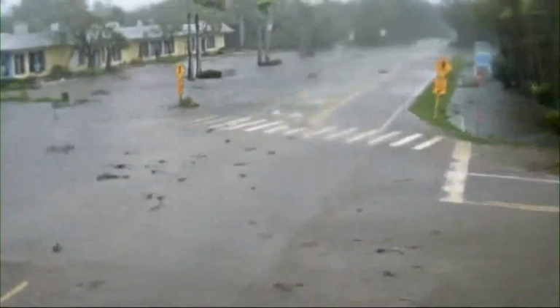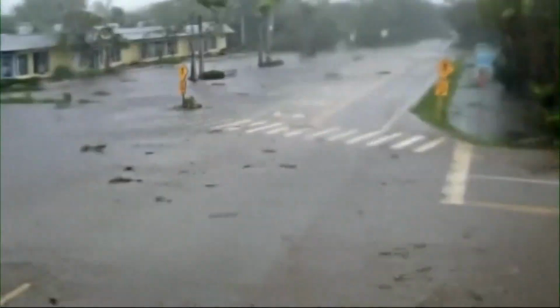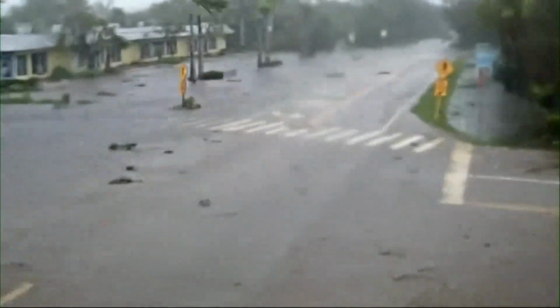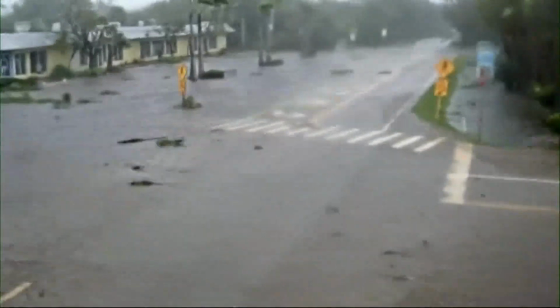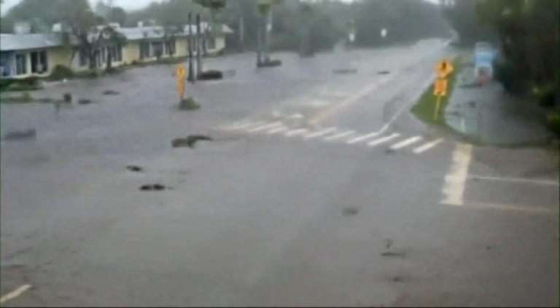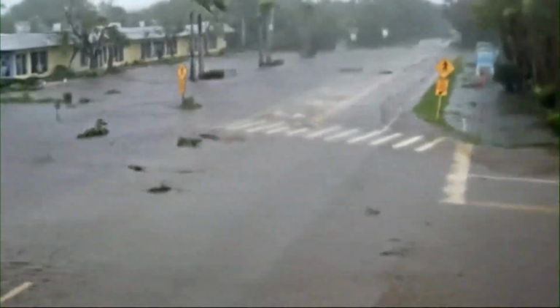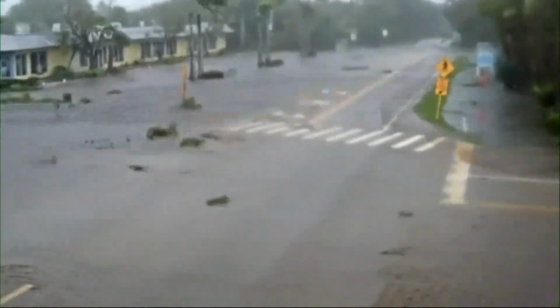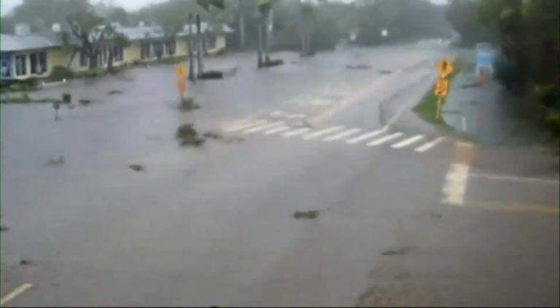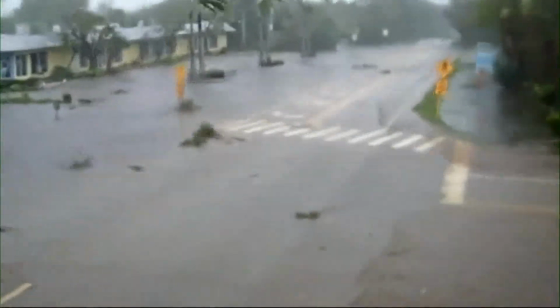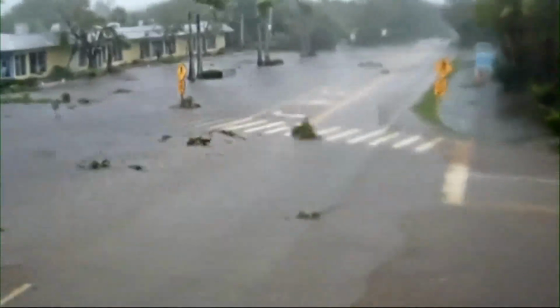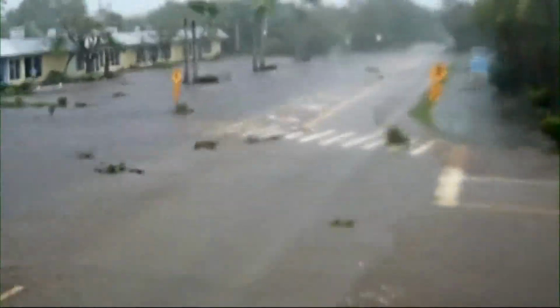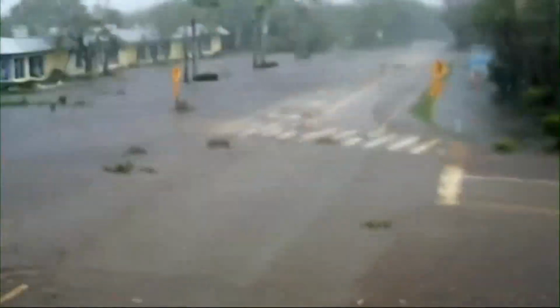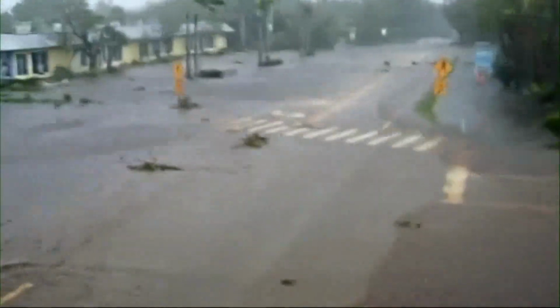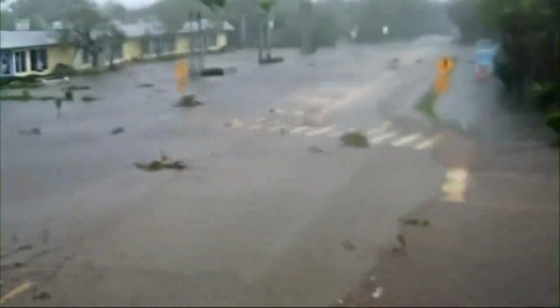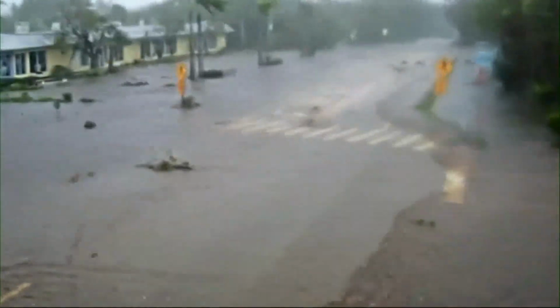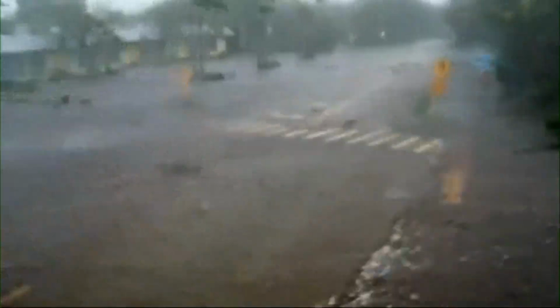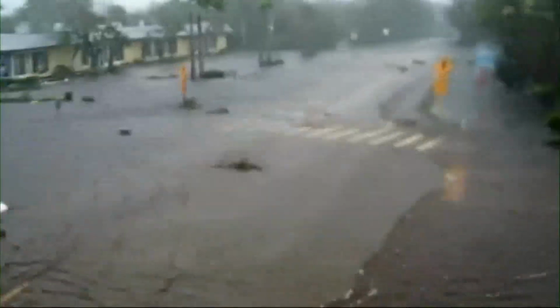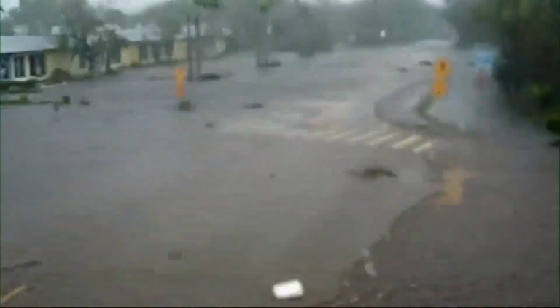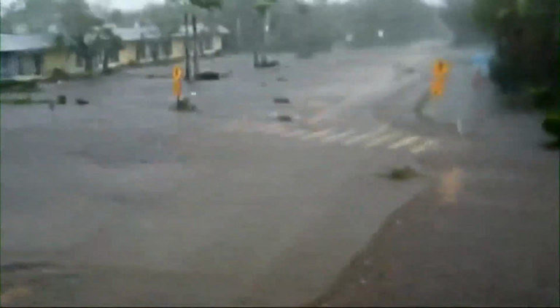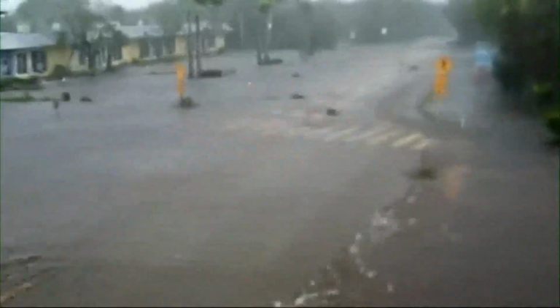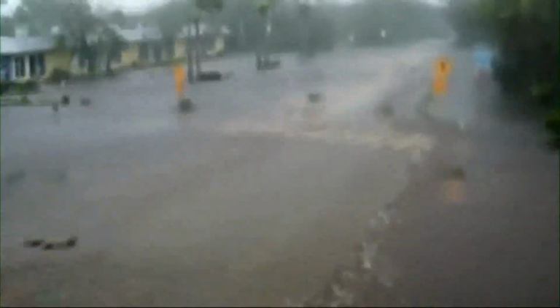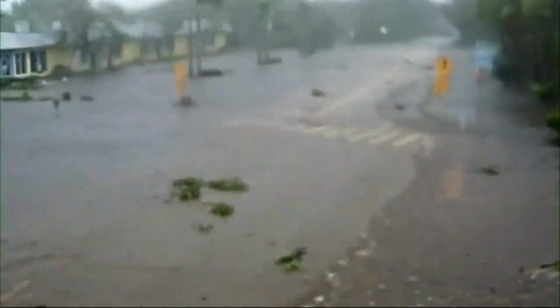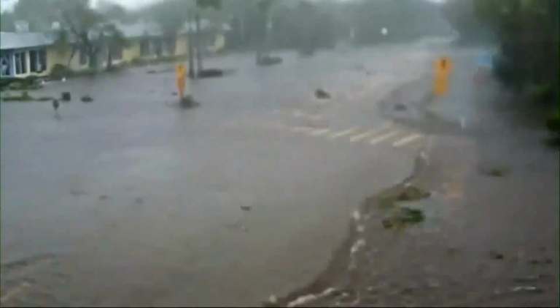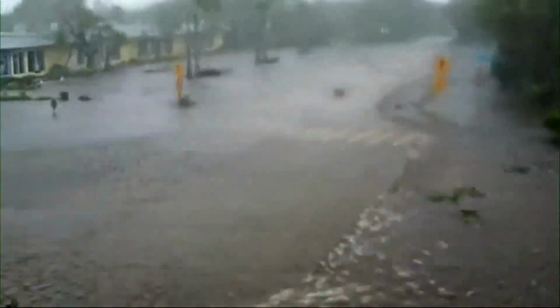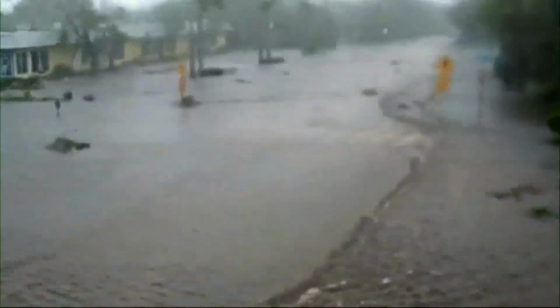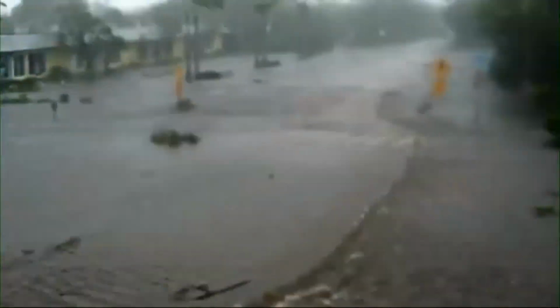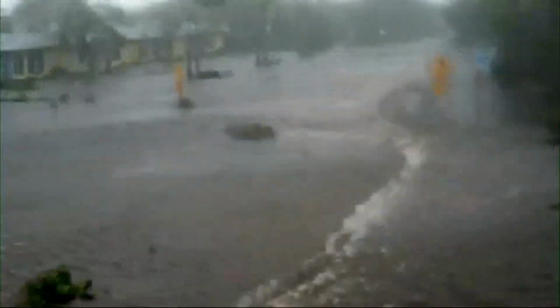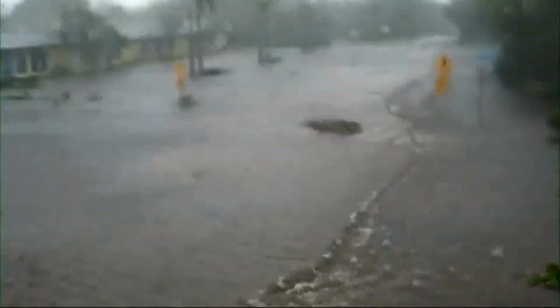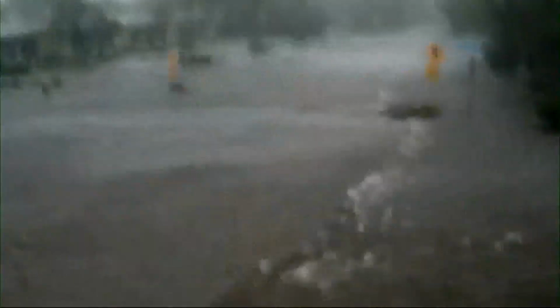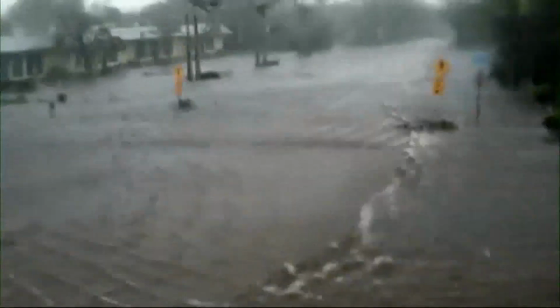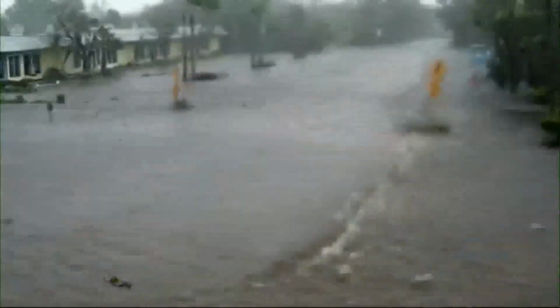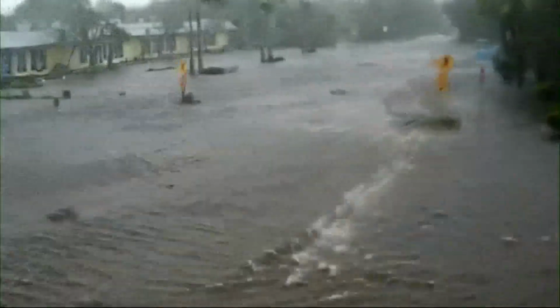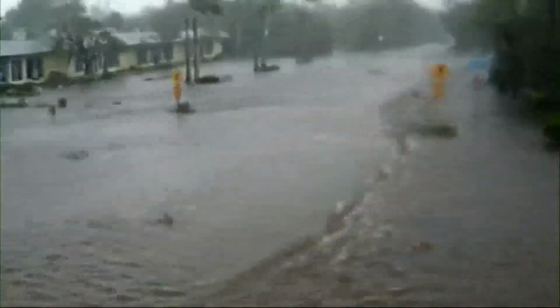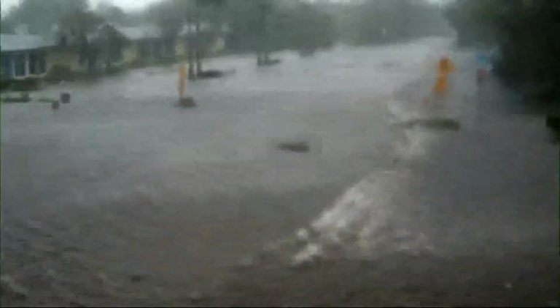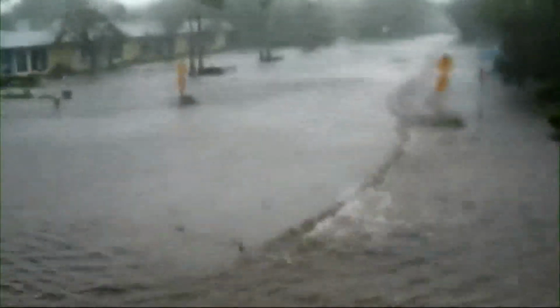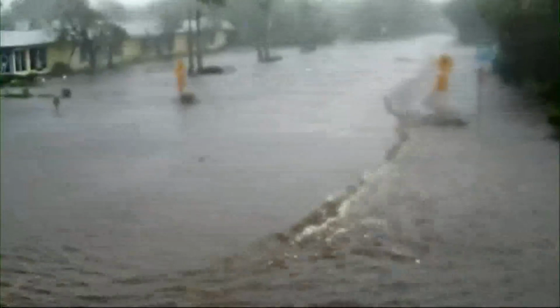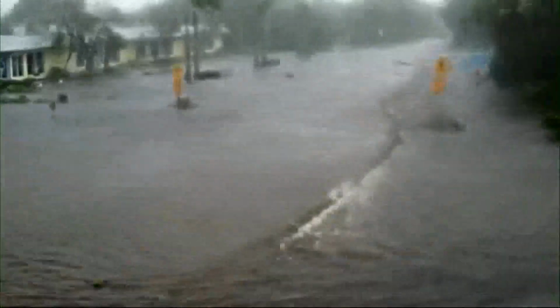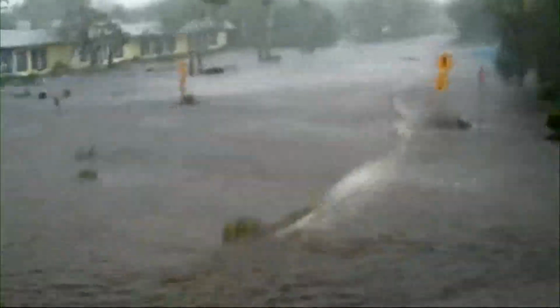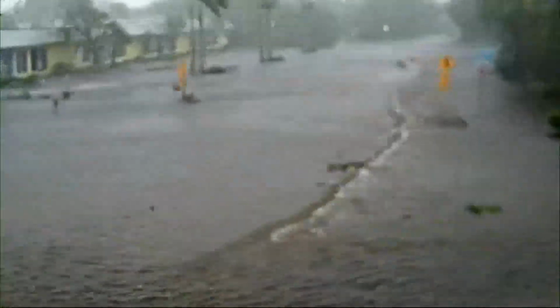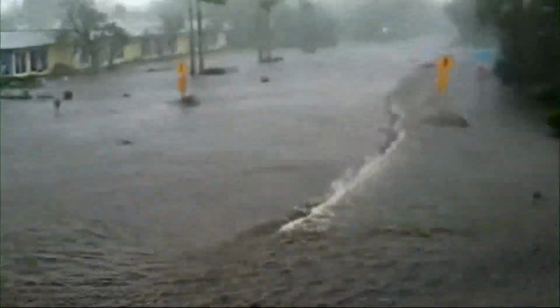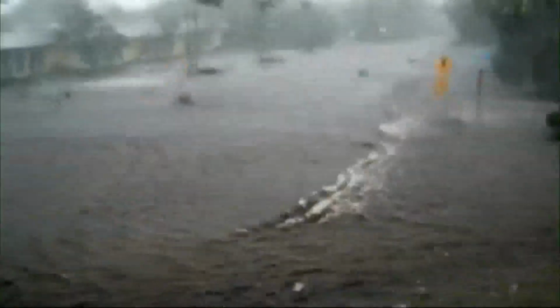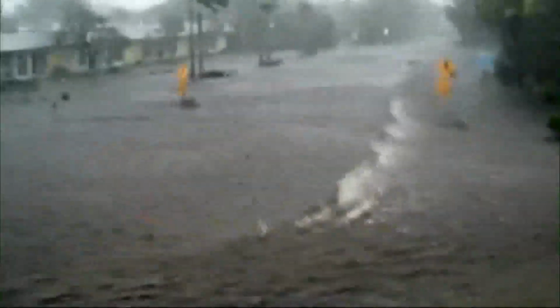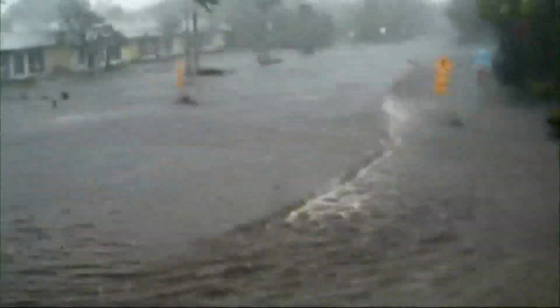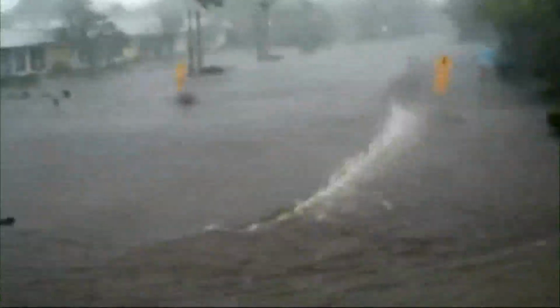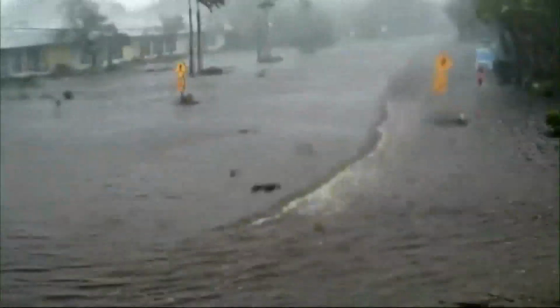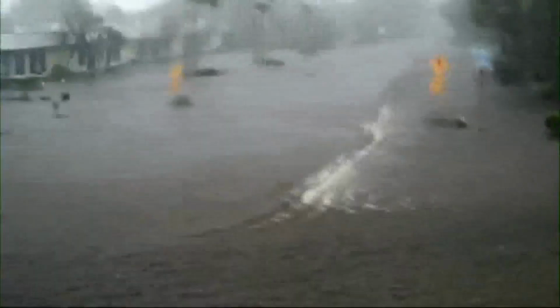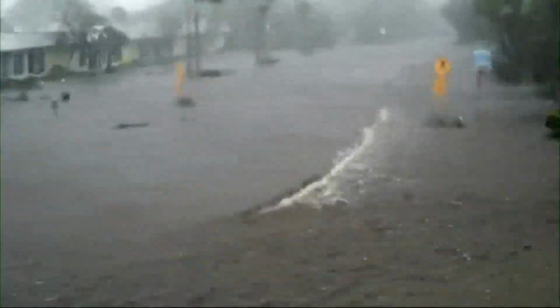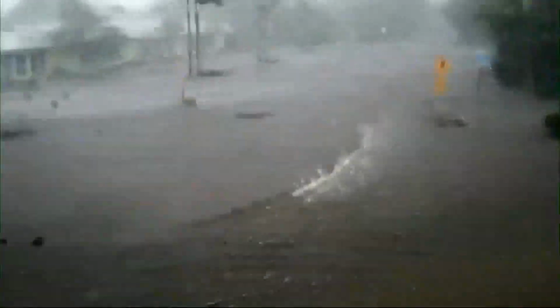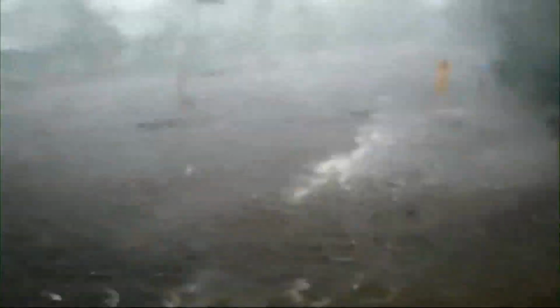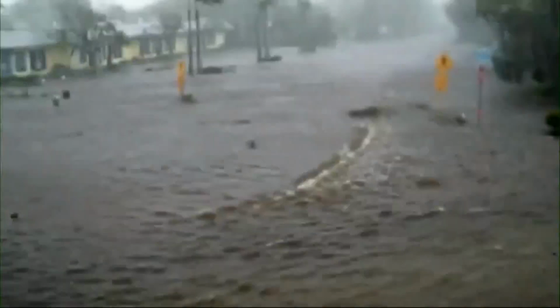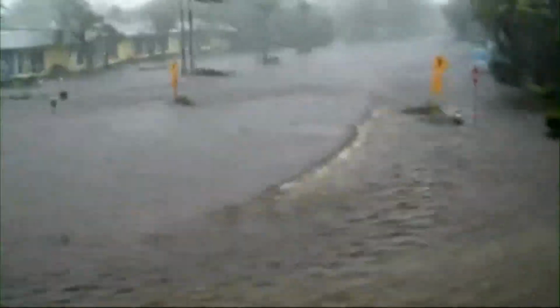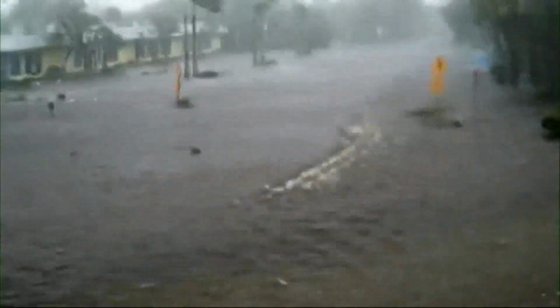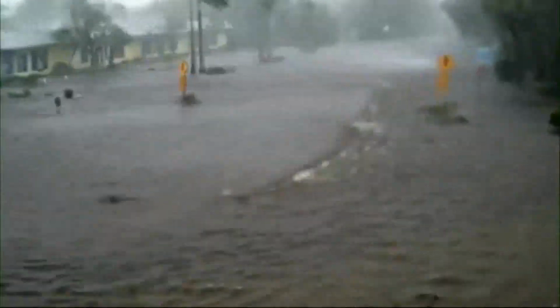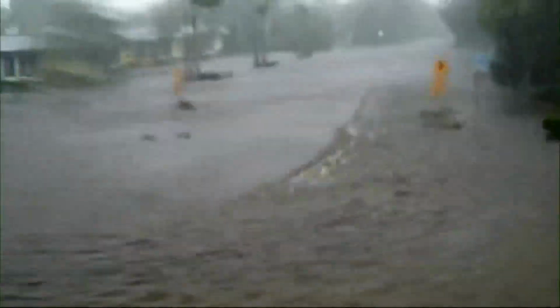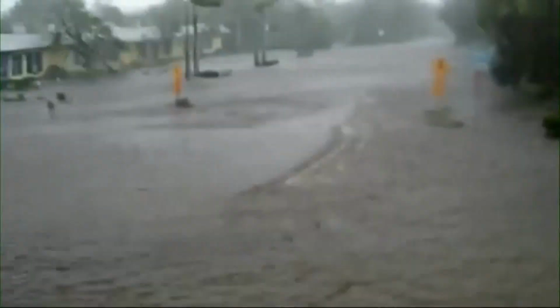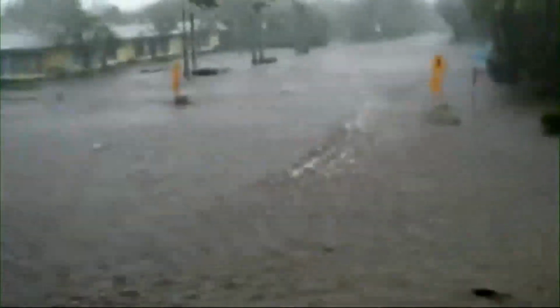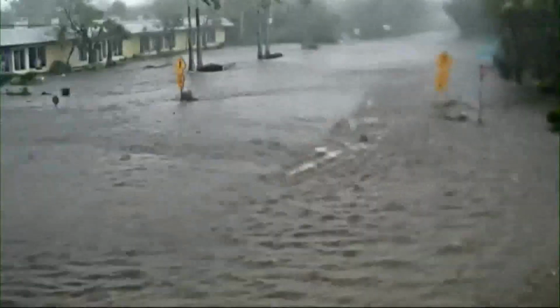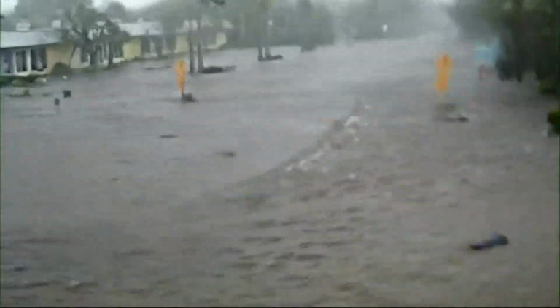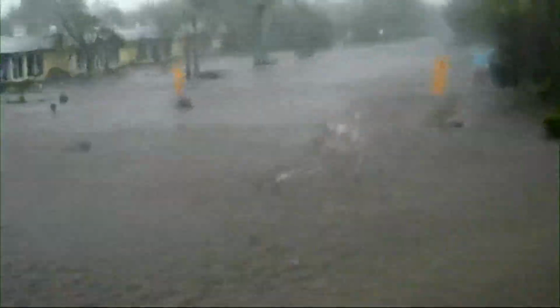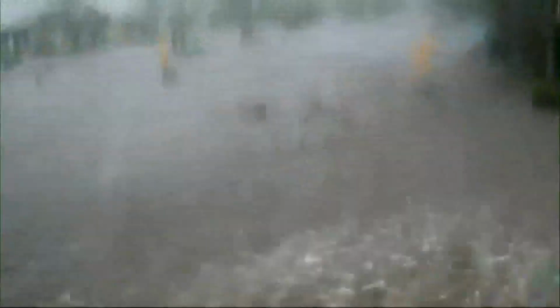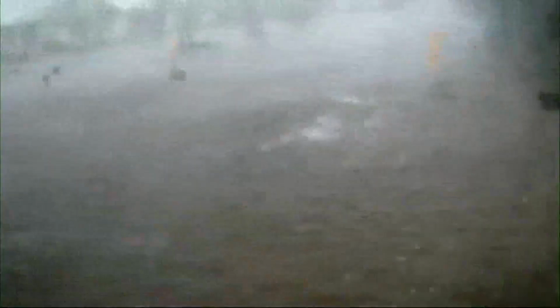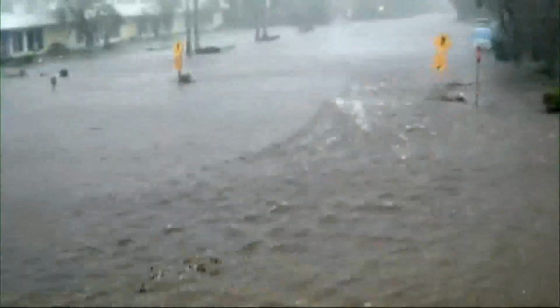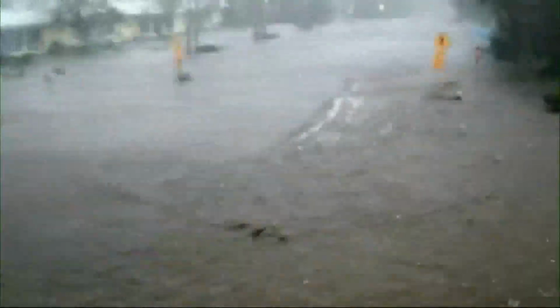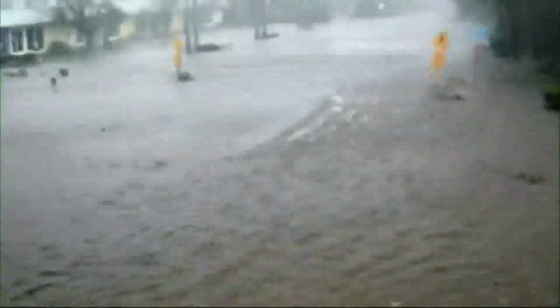You can even see the storm surge coming in on Sanibel Island, the water rising and flooding streets in a matter of minutes.